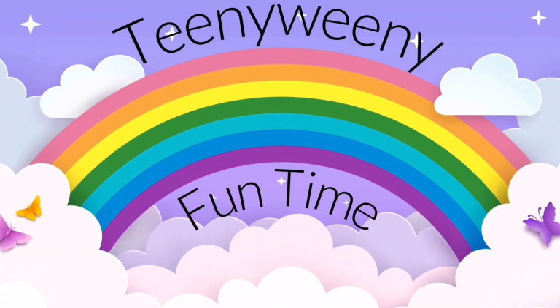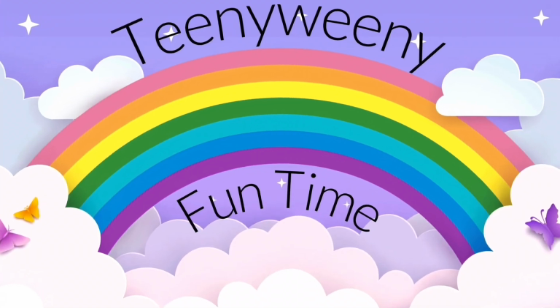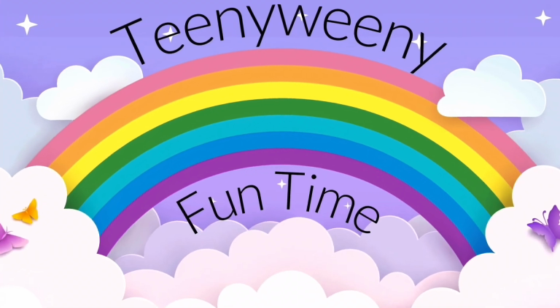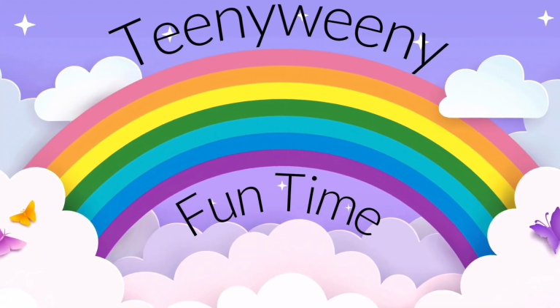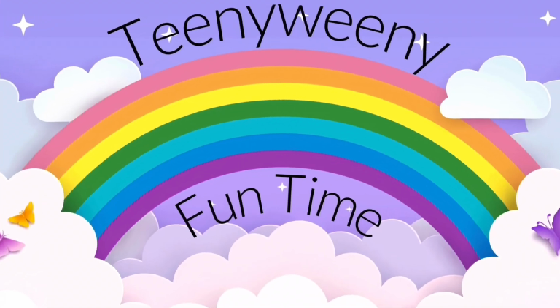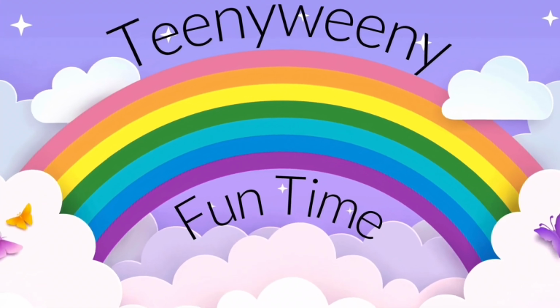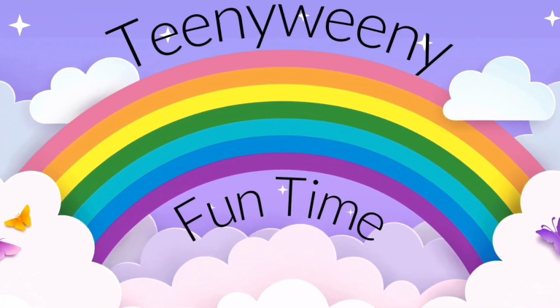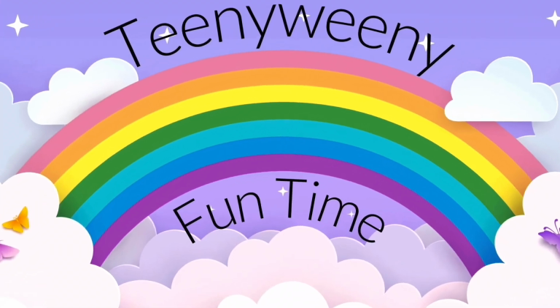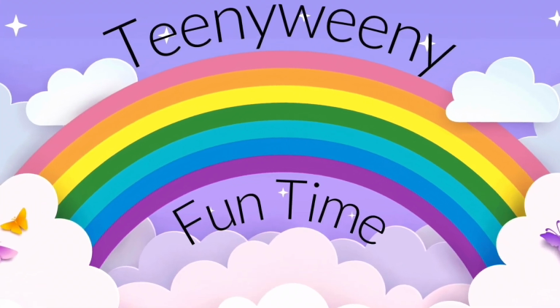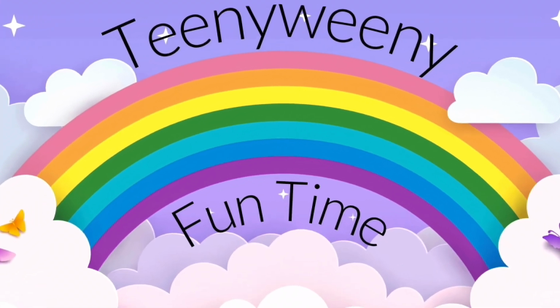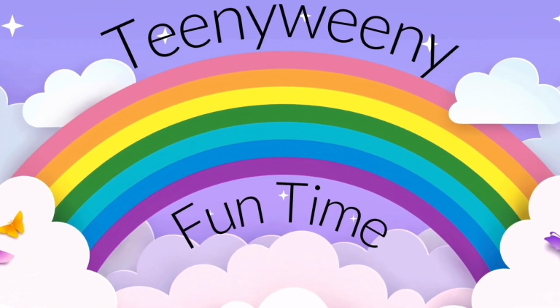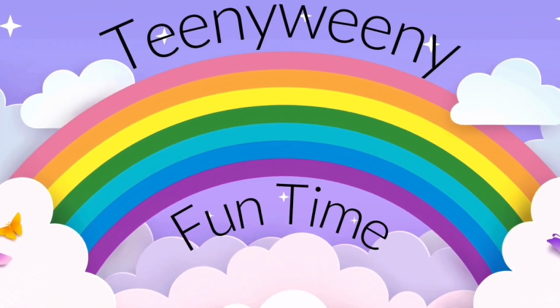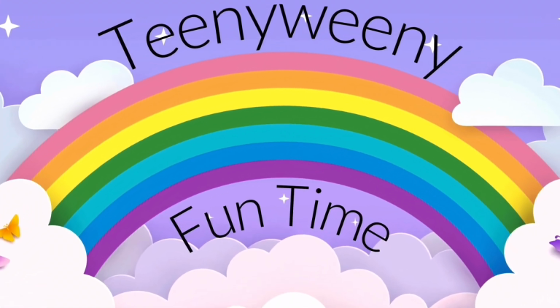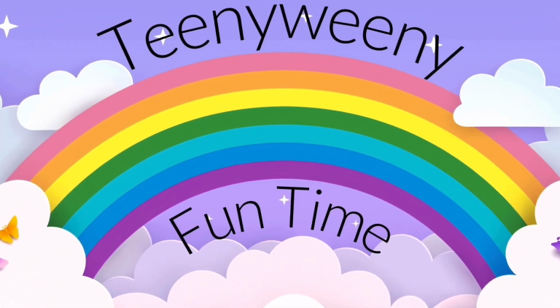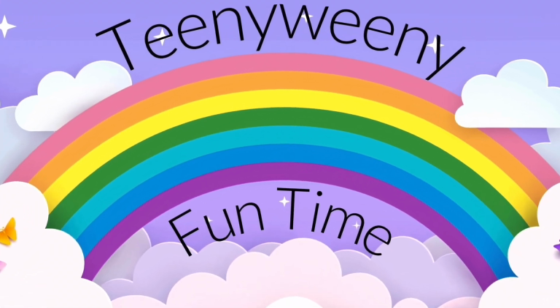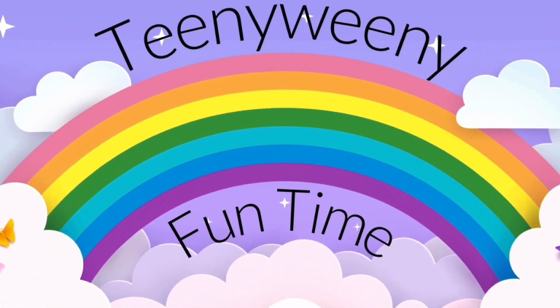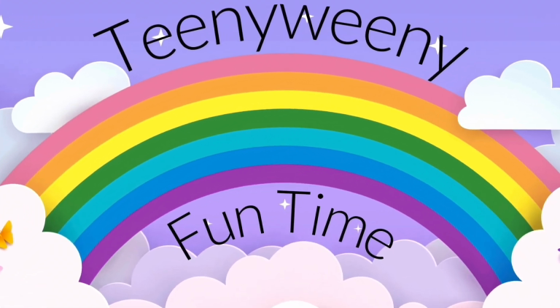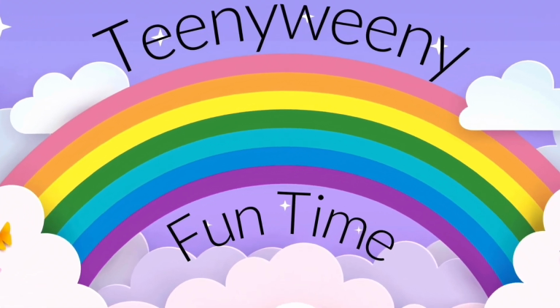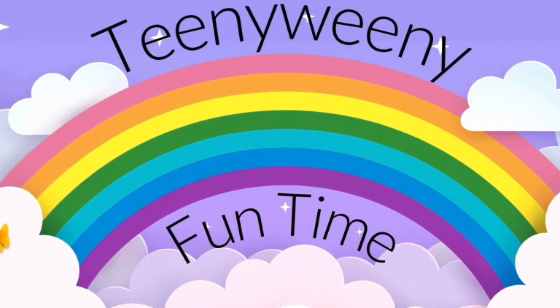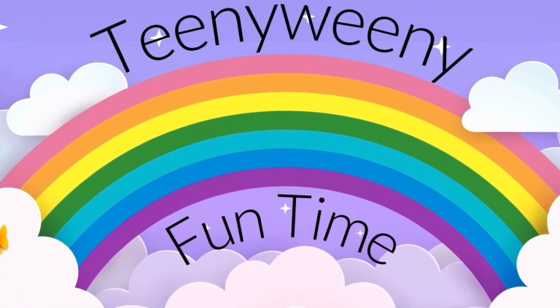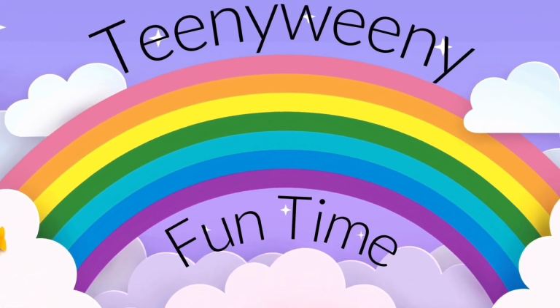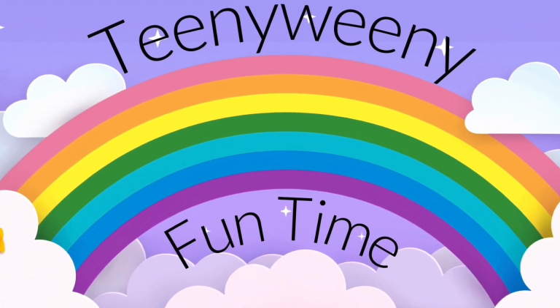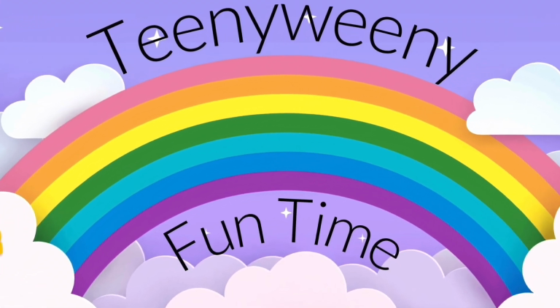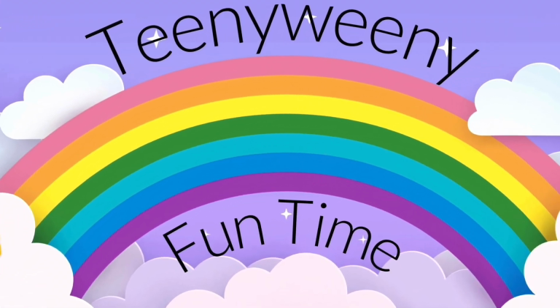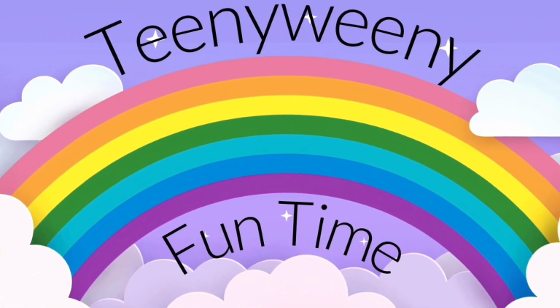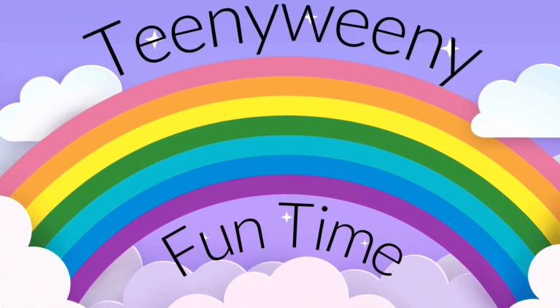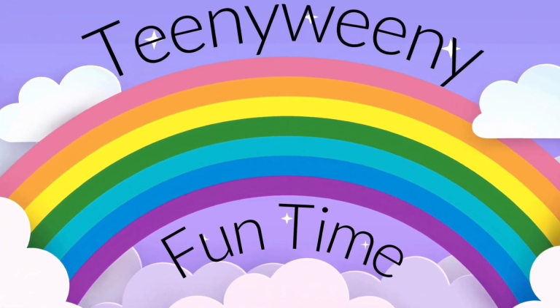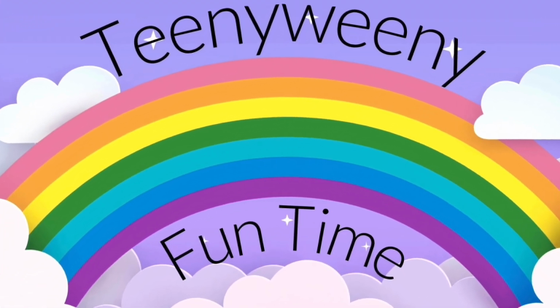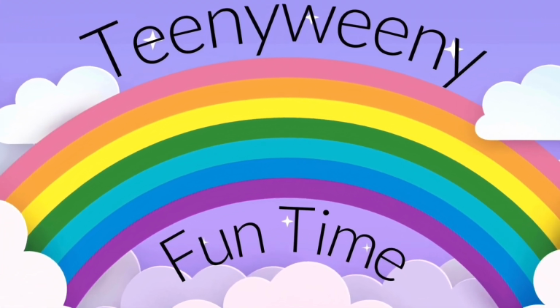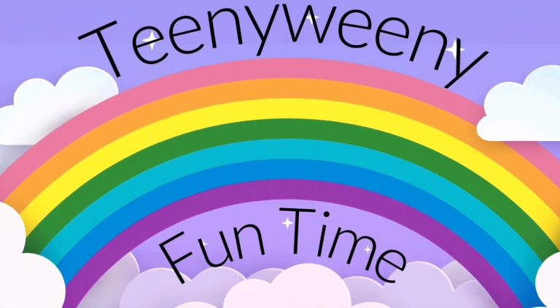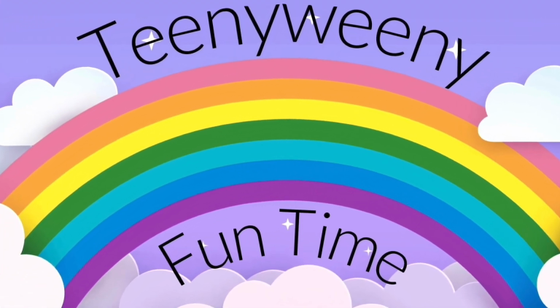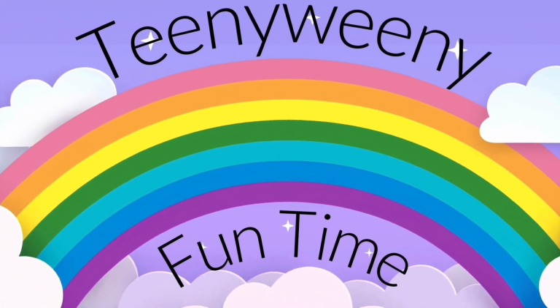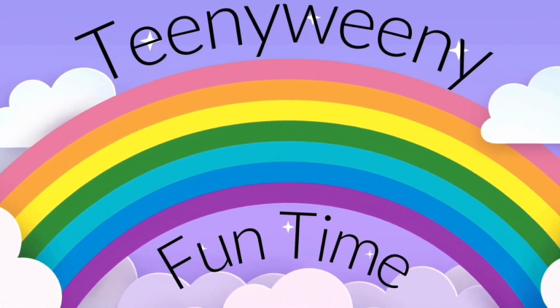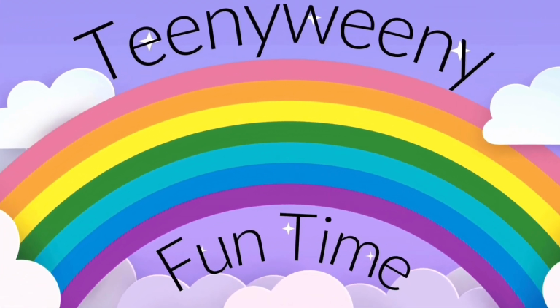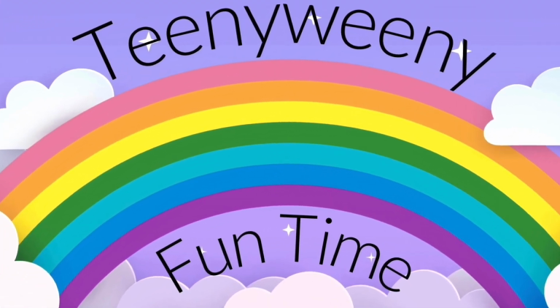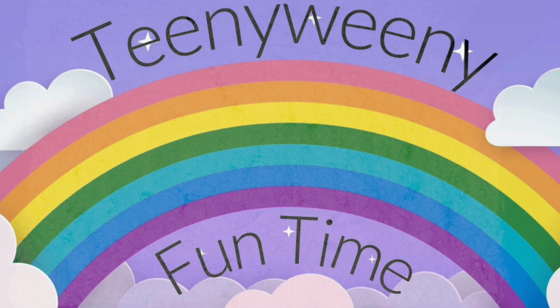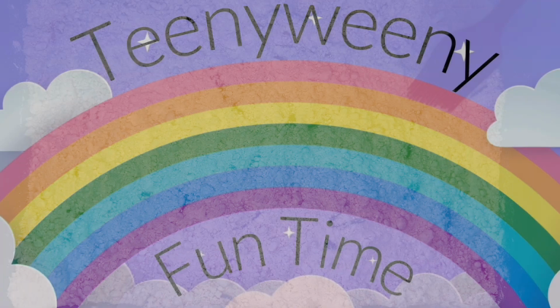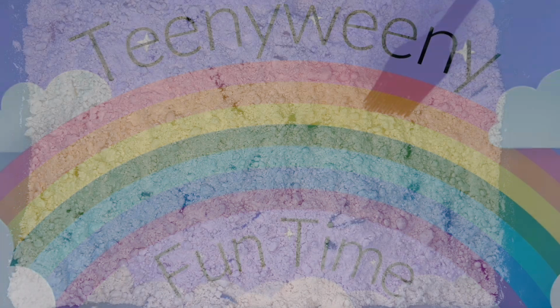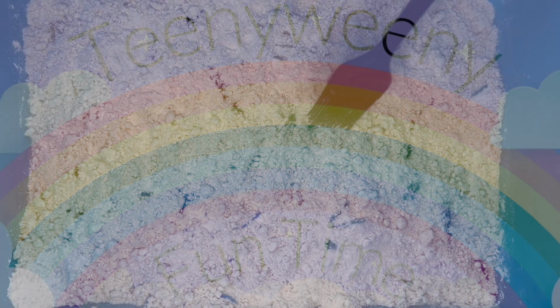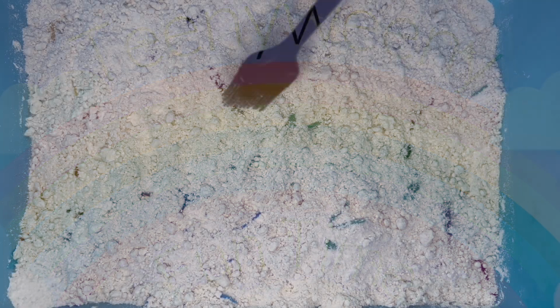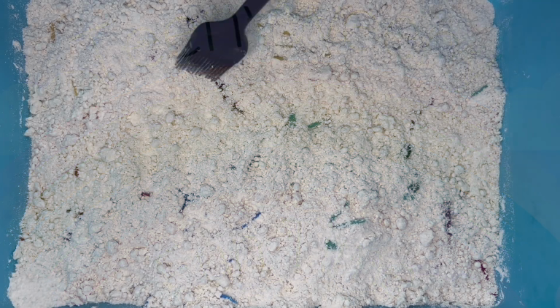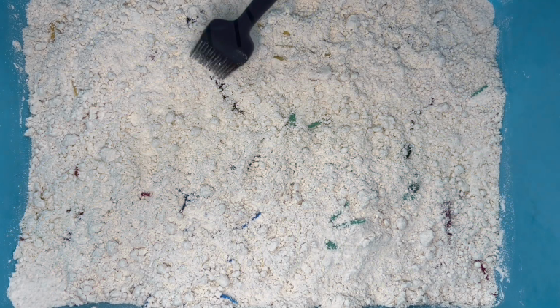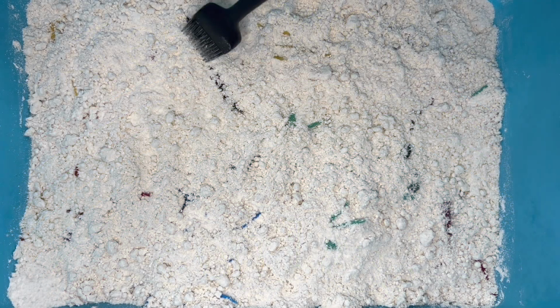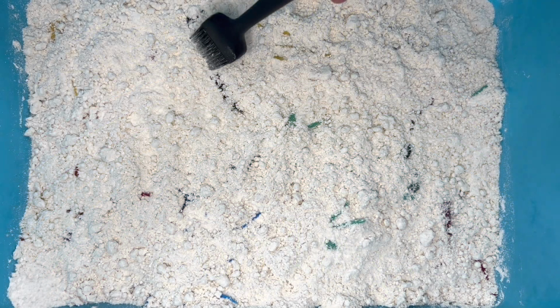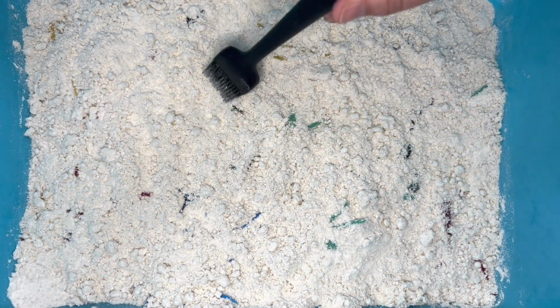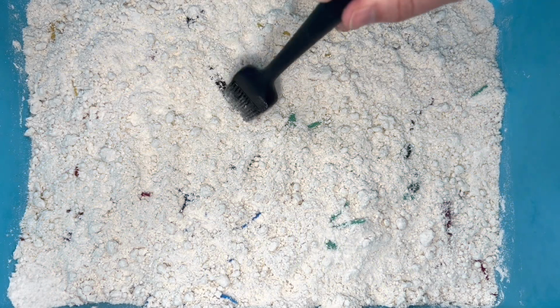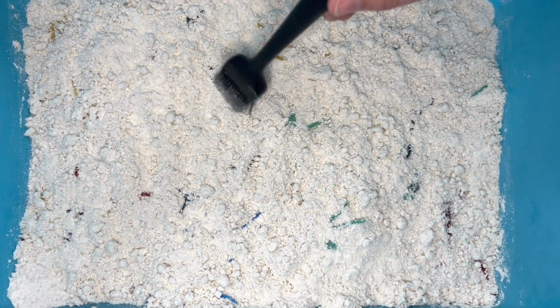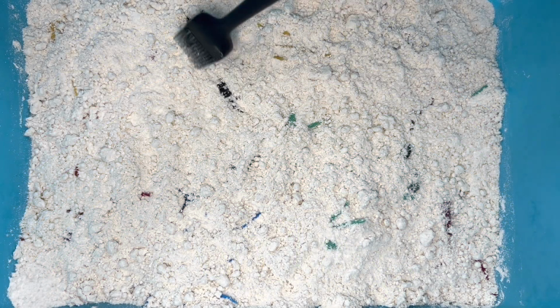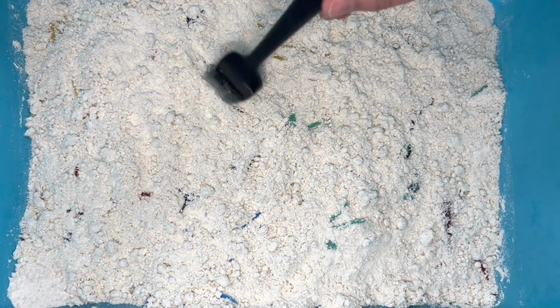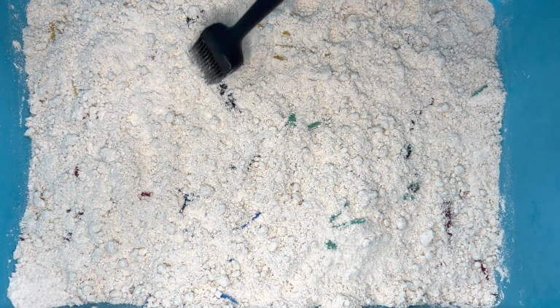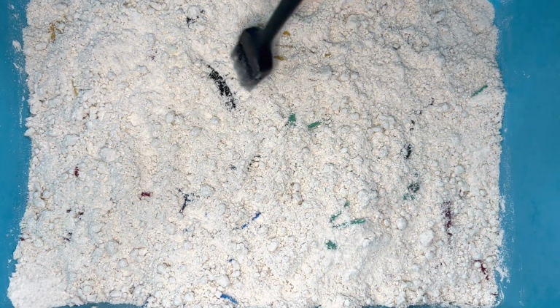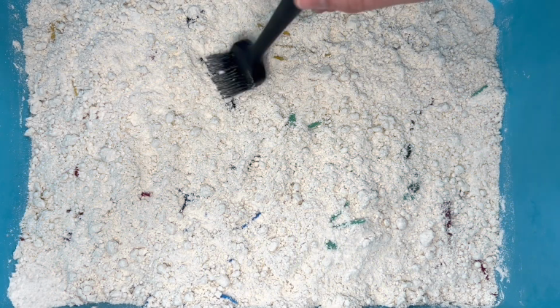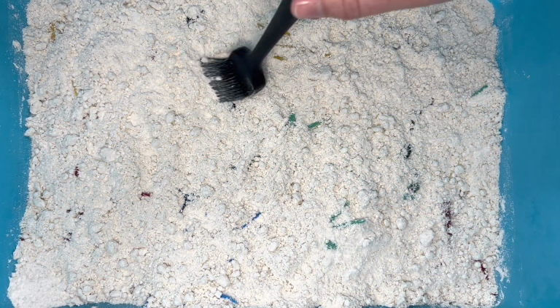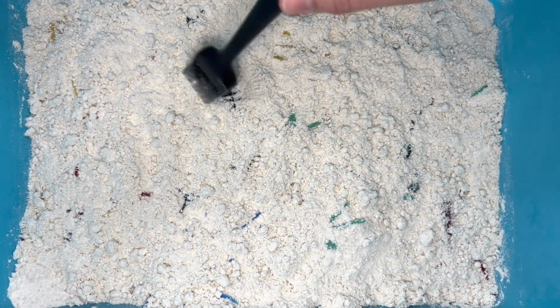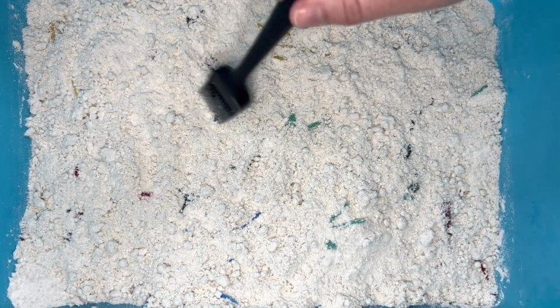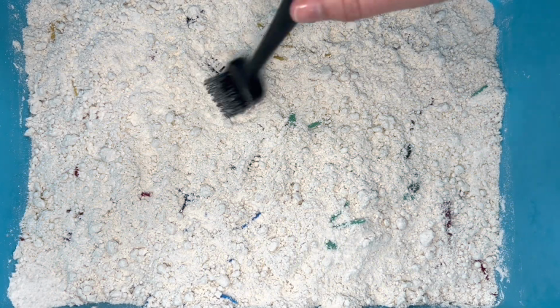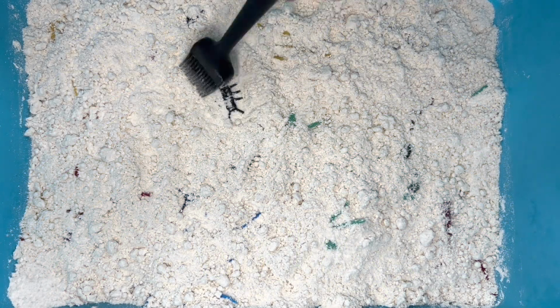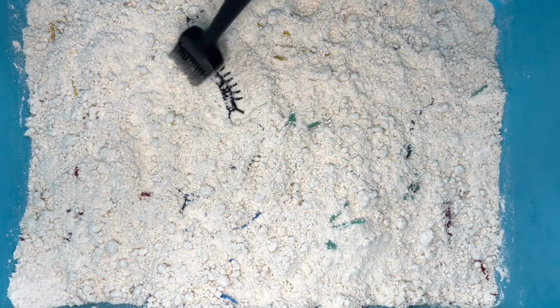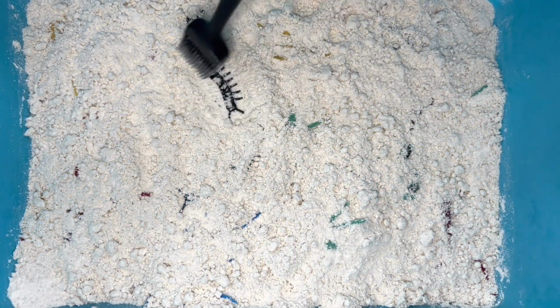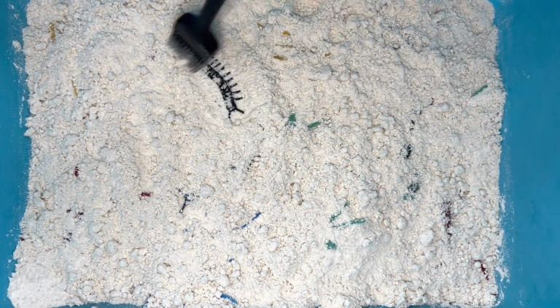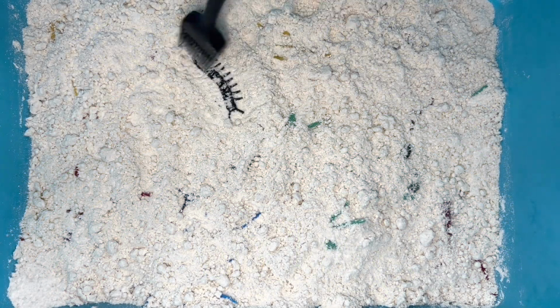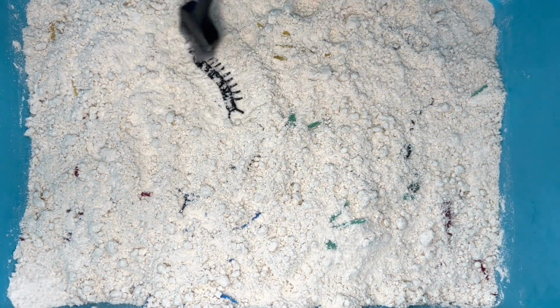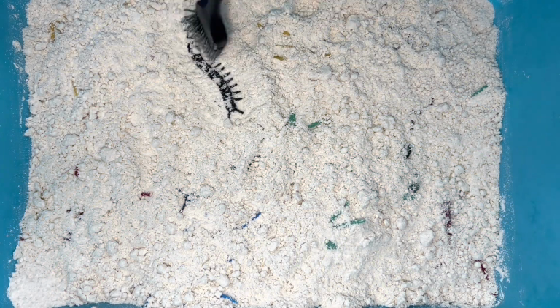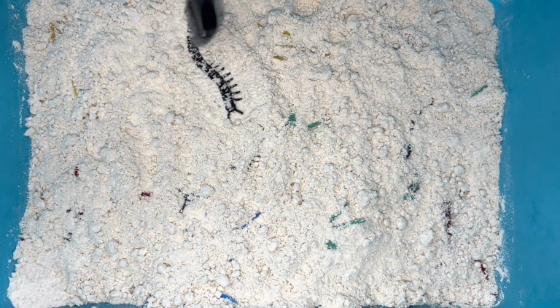Welcome to Teeny Weeny Fun Time! Let's dig in the sand and discover some new bugs today.